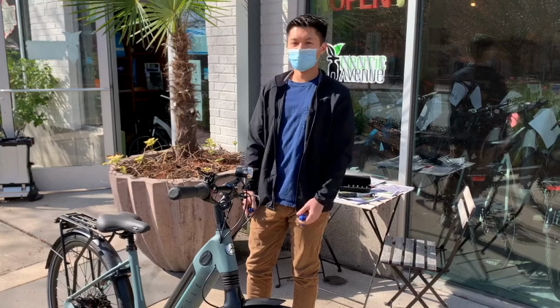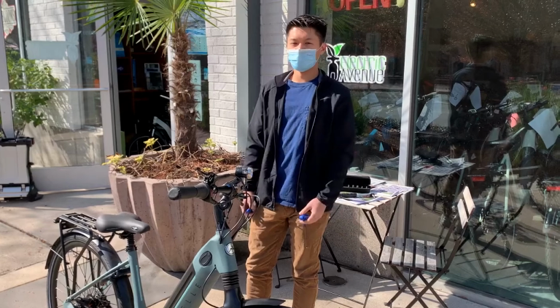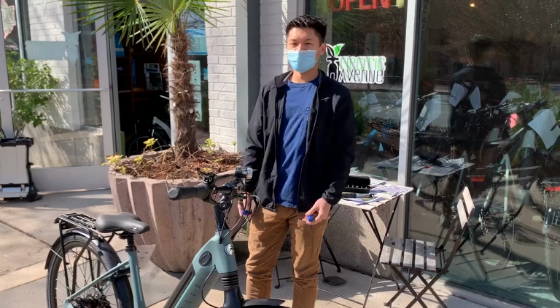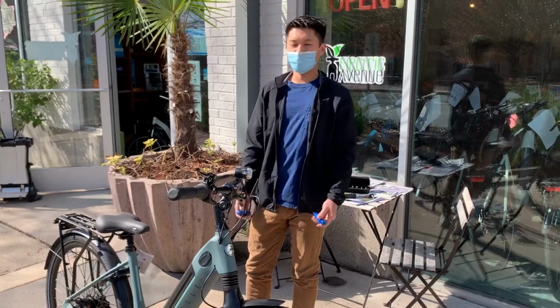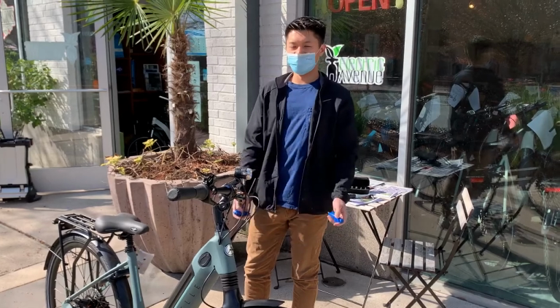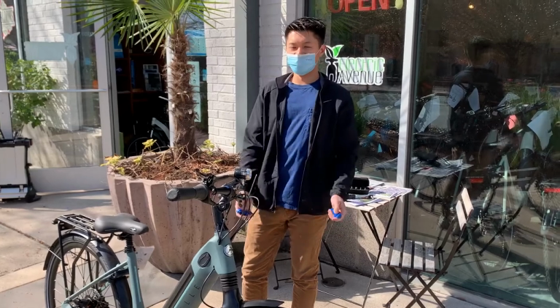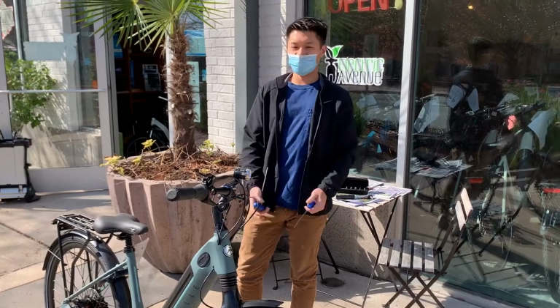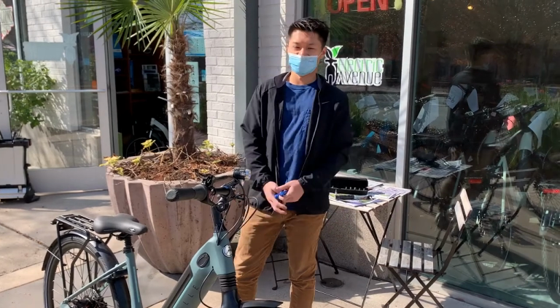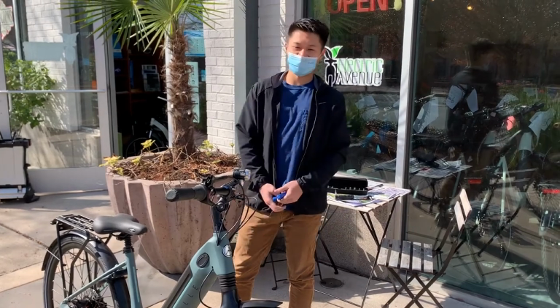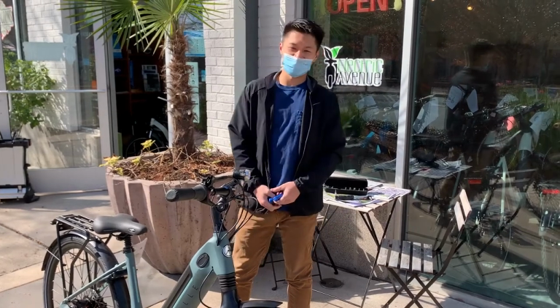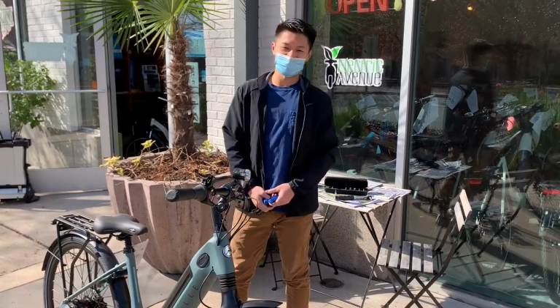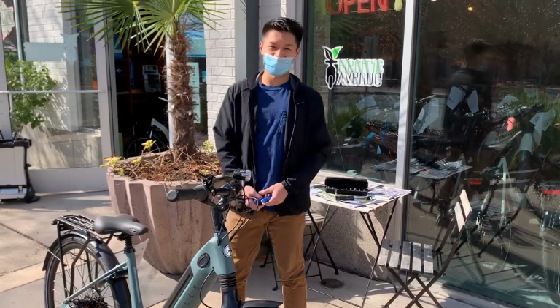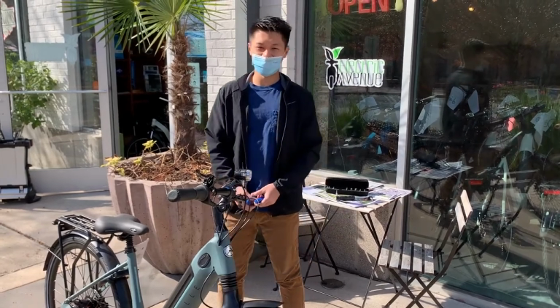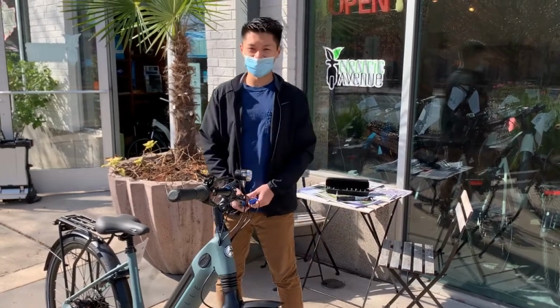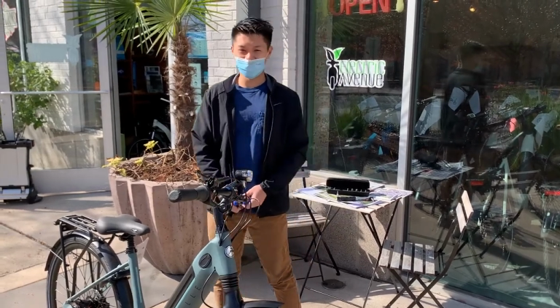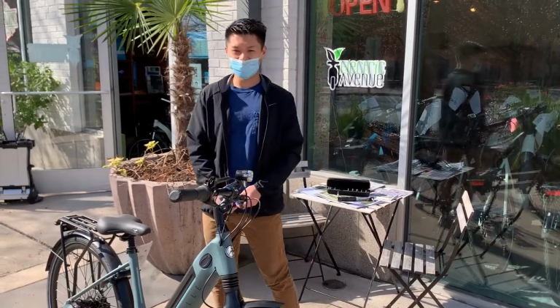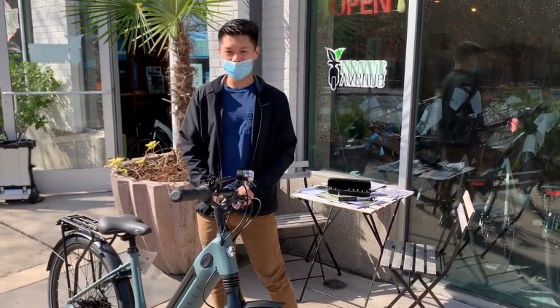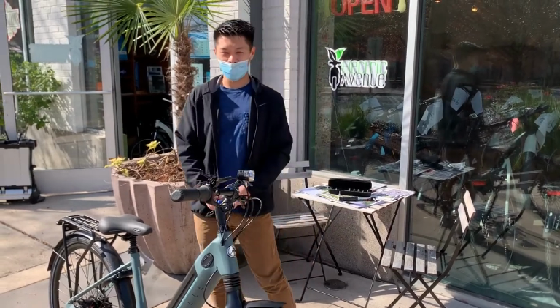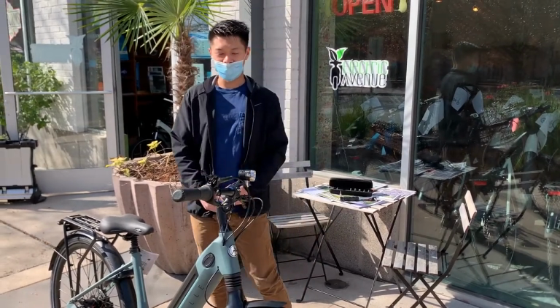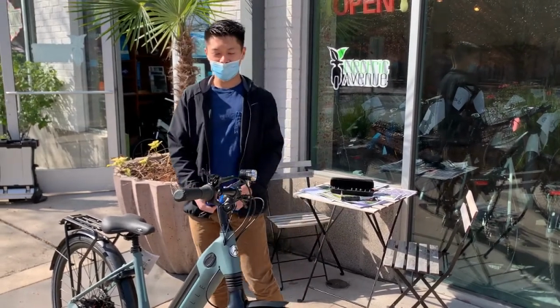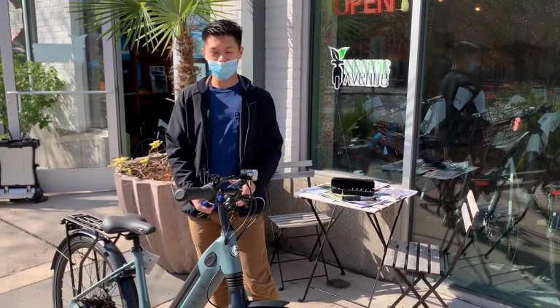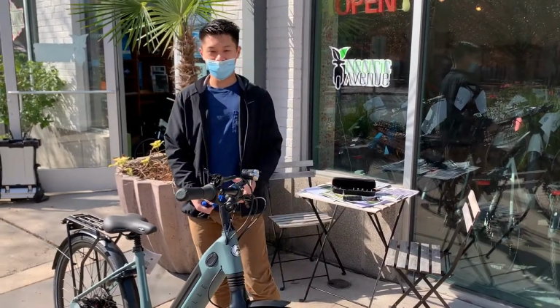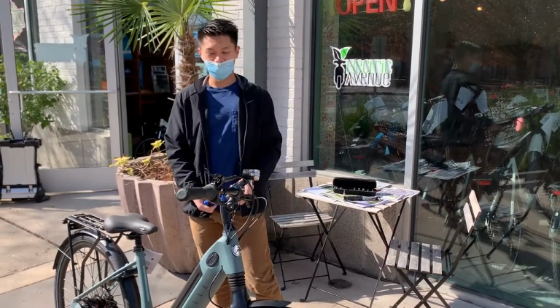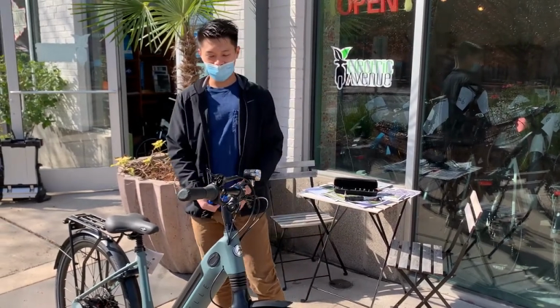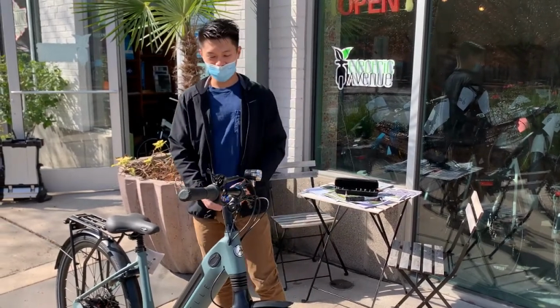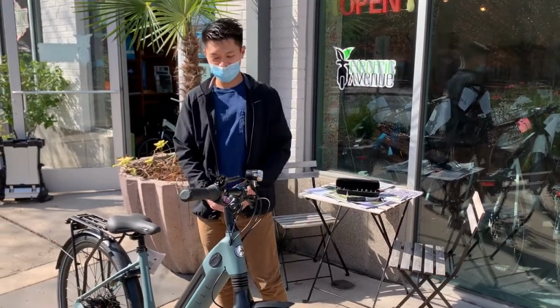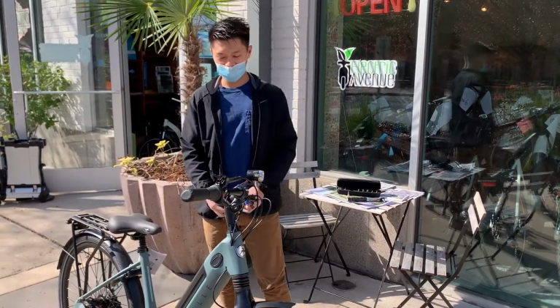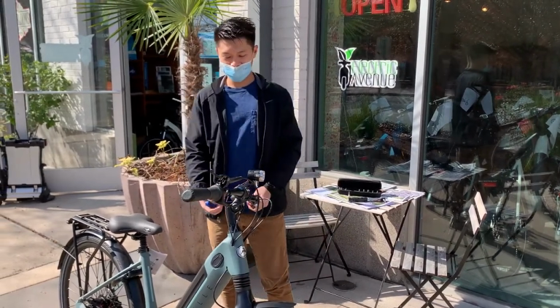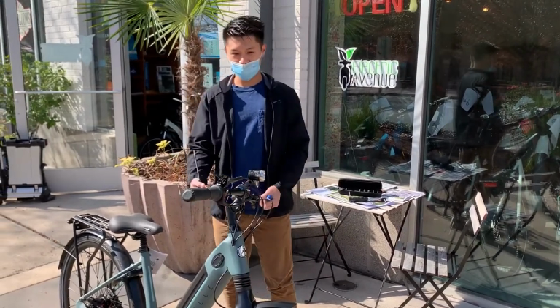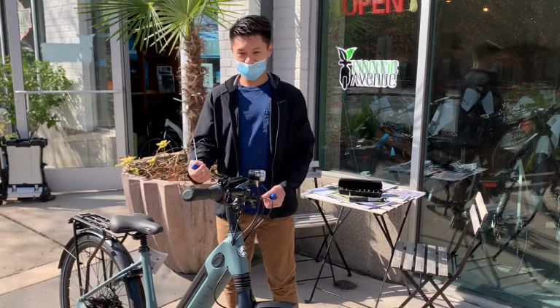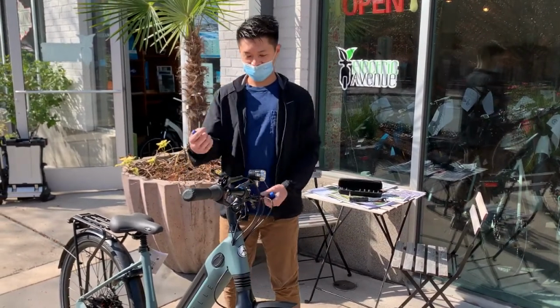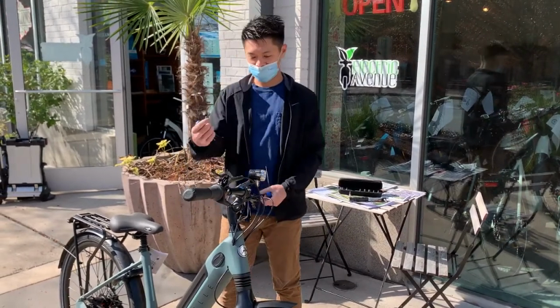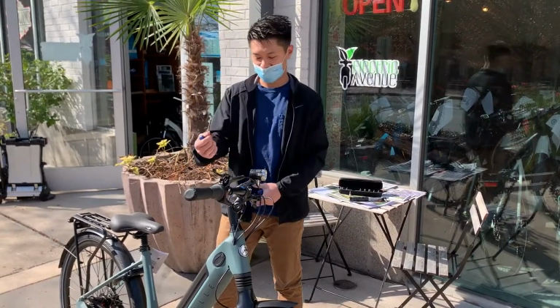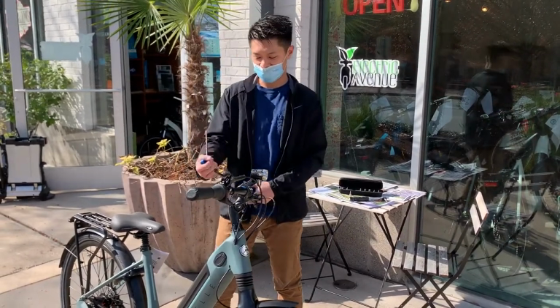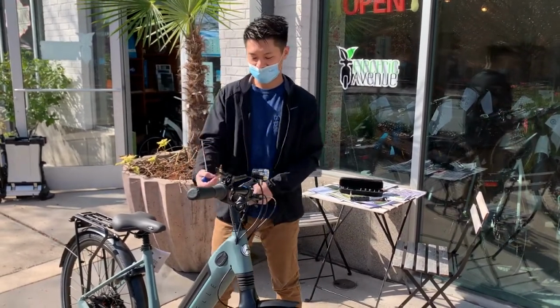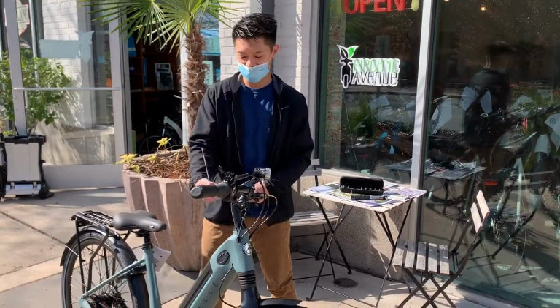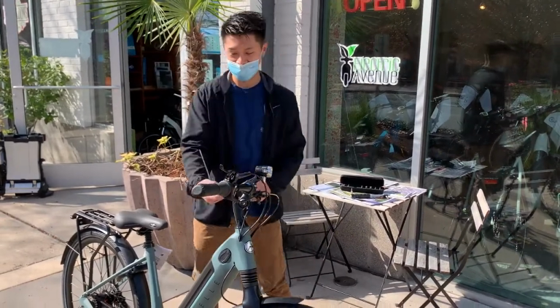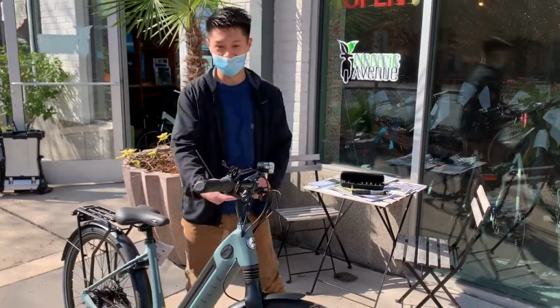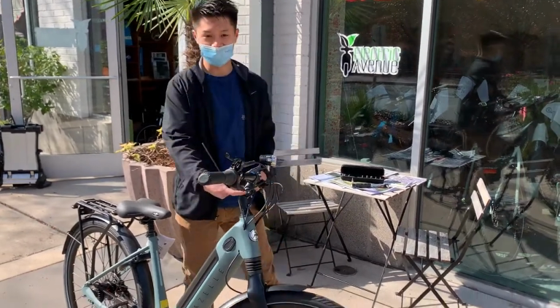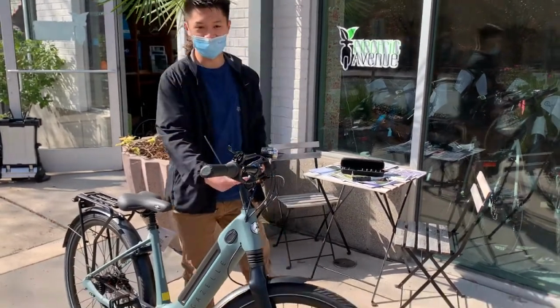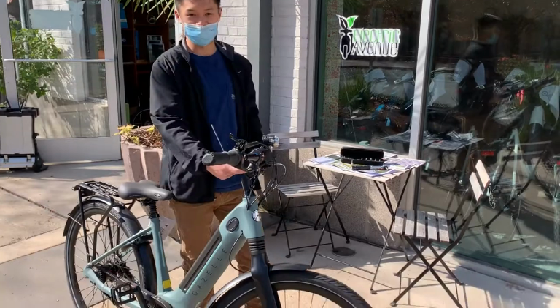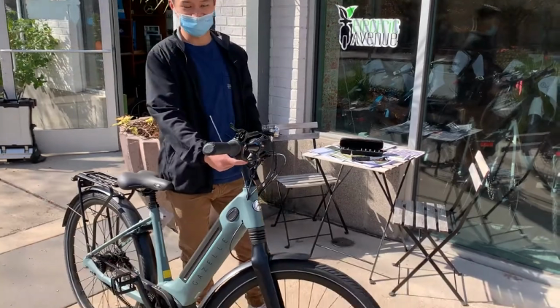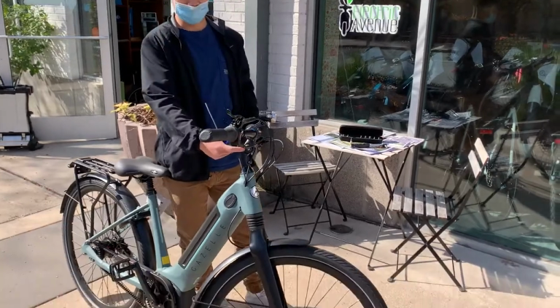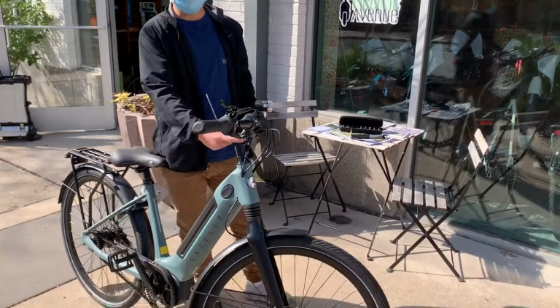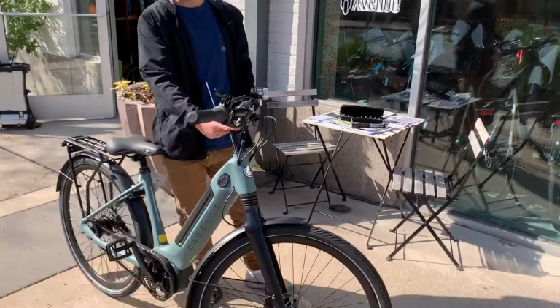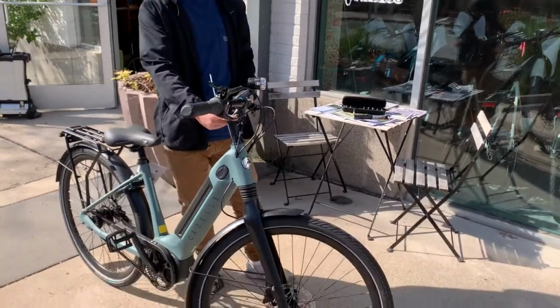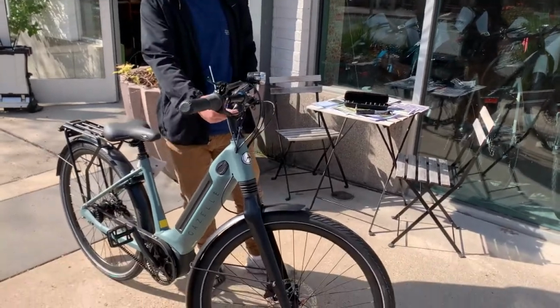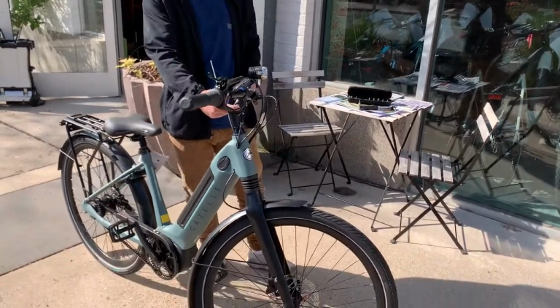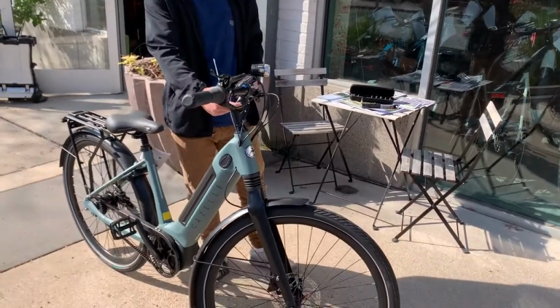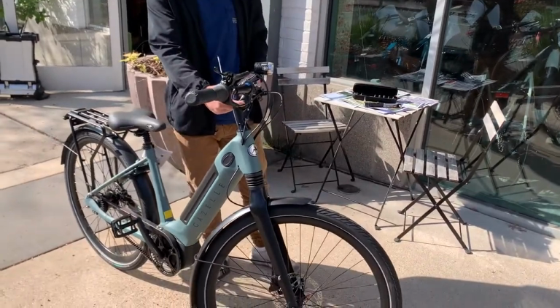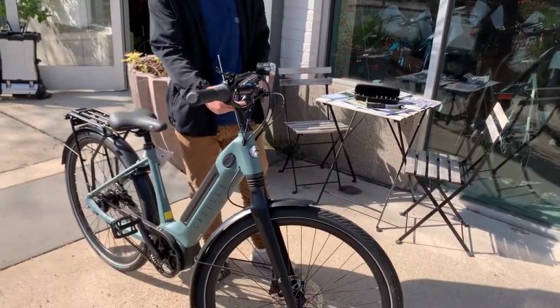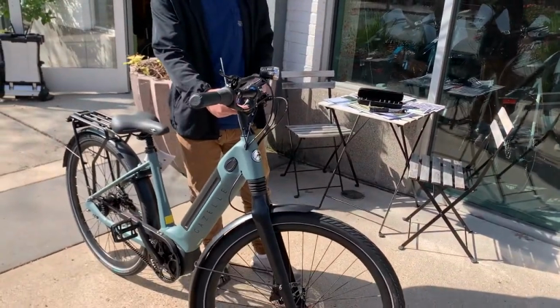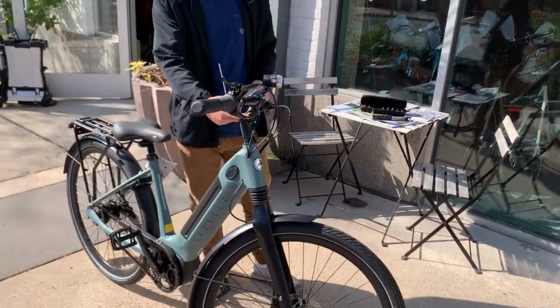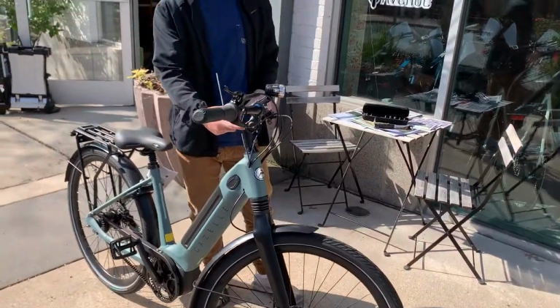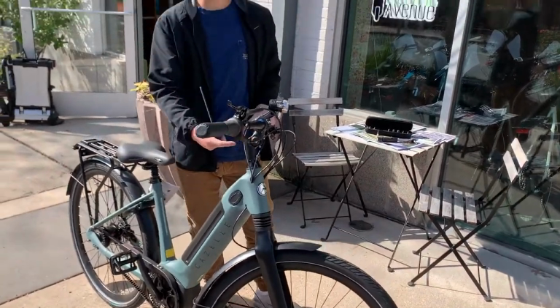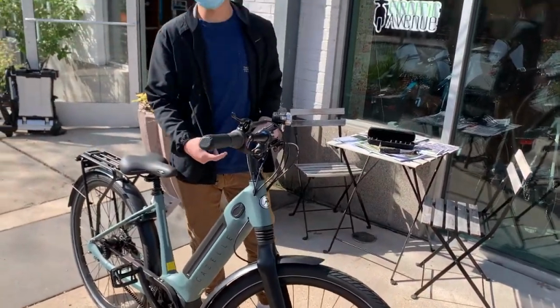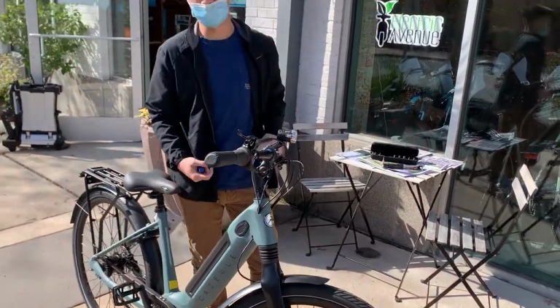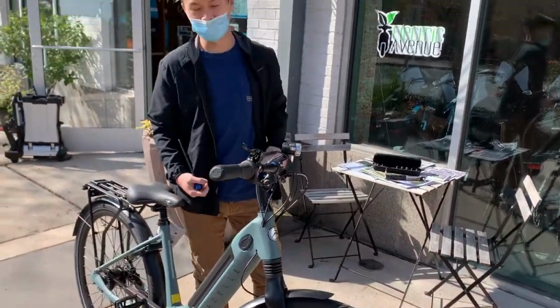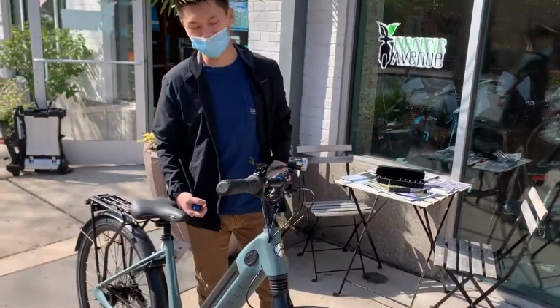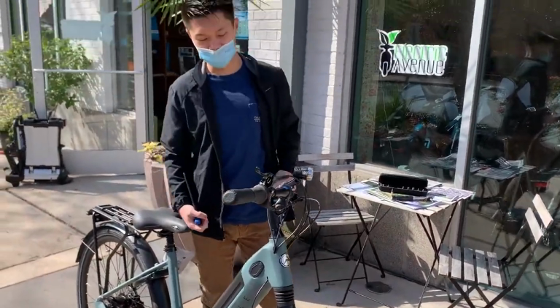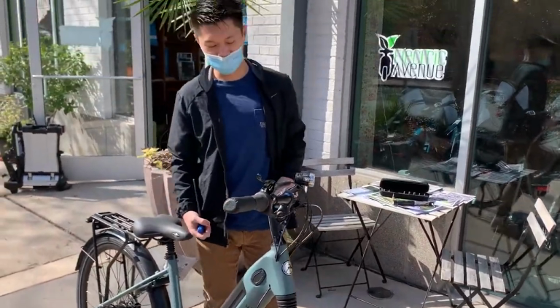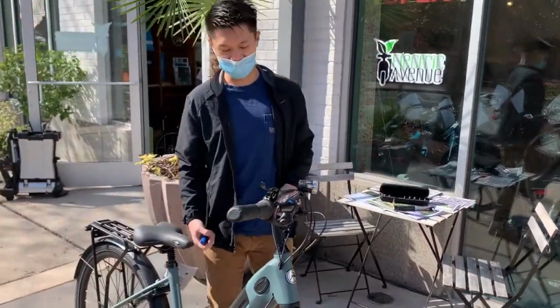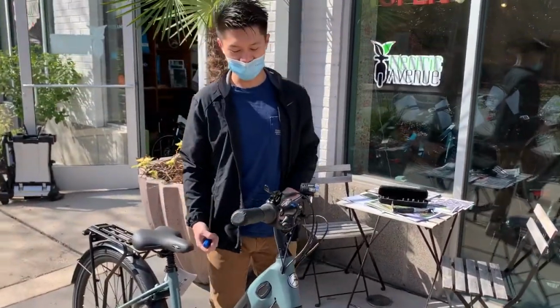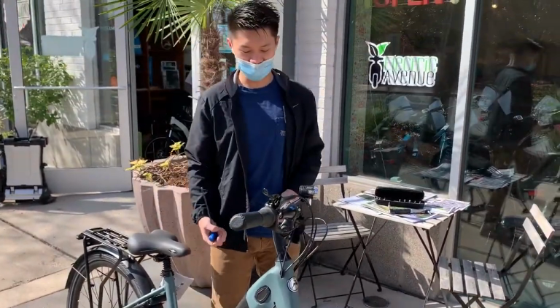Hi, this is Martin with Electric Avenue, and I'm here to show you guys how to adjust the stem angle bolt on a Gazelle Ultimate C8.